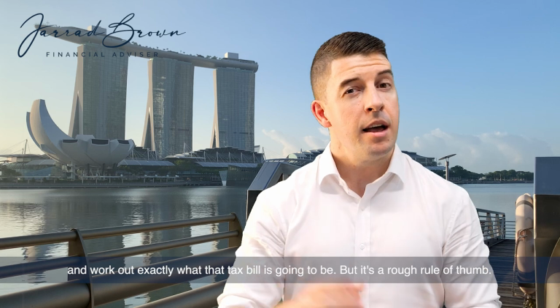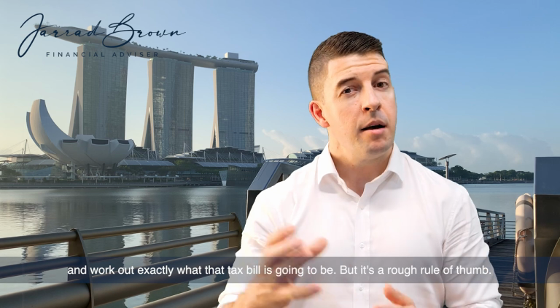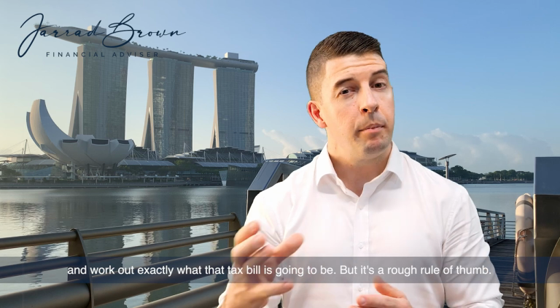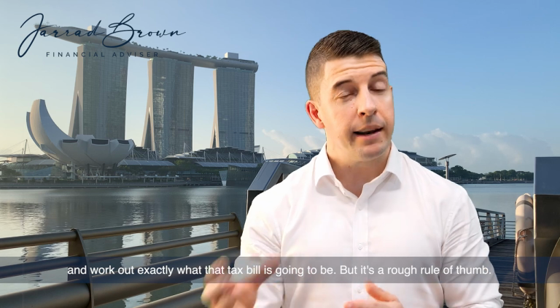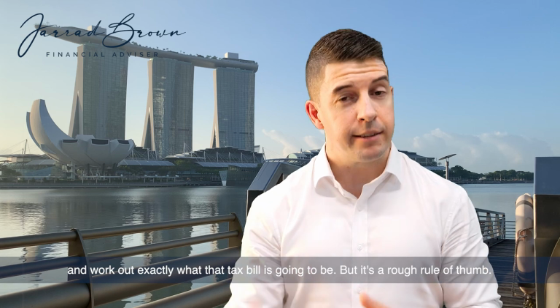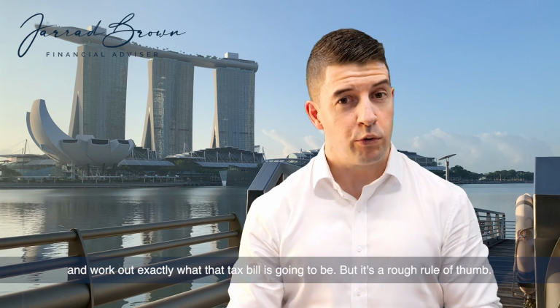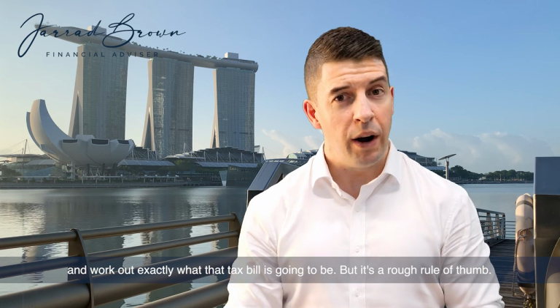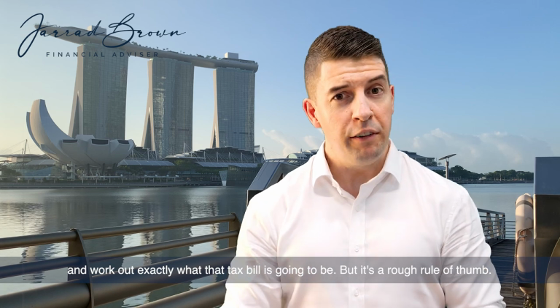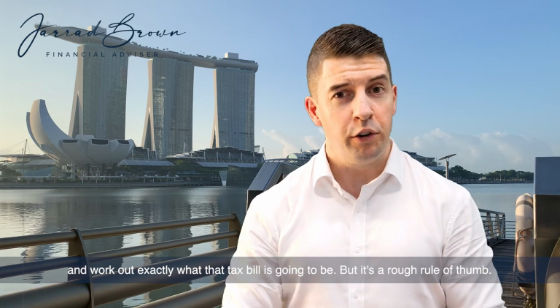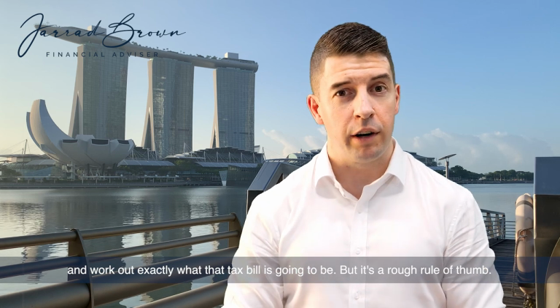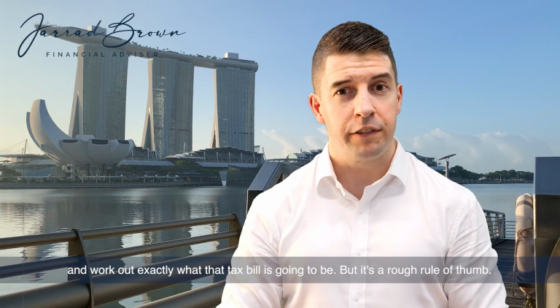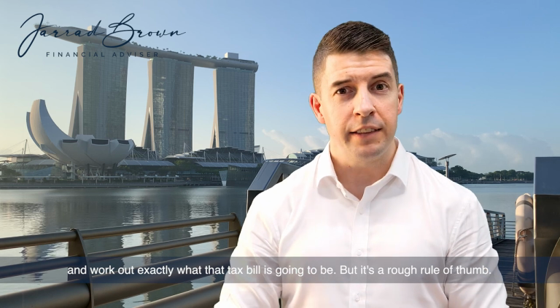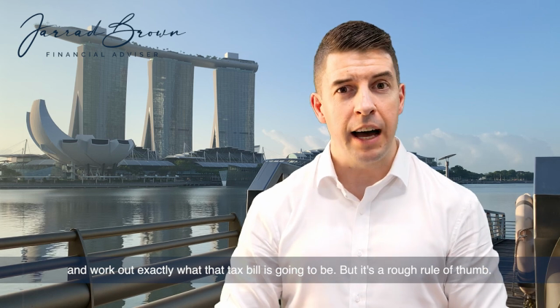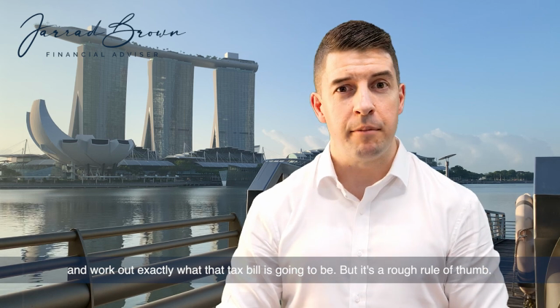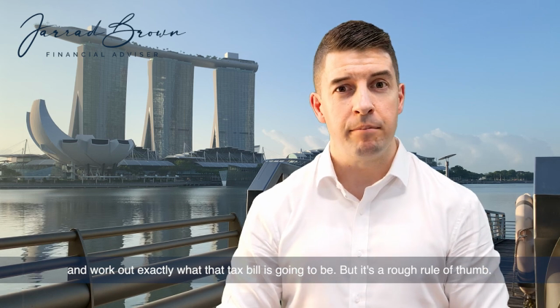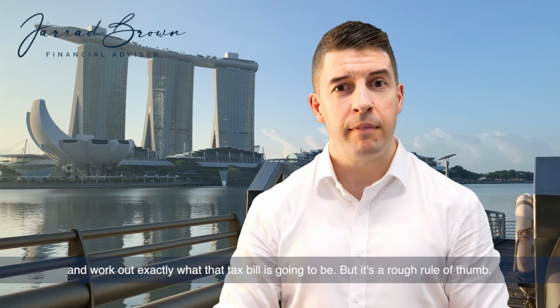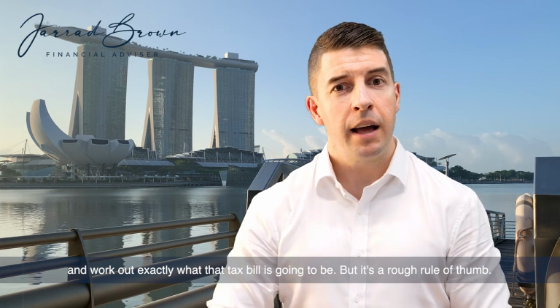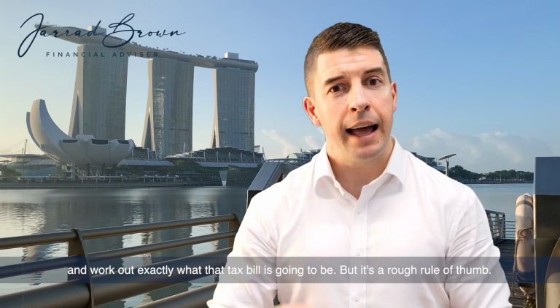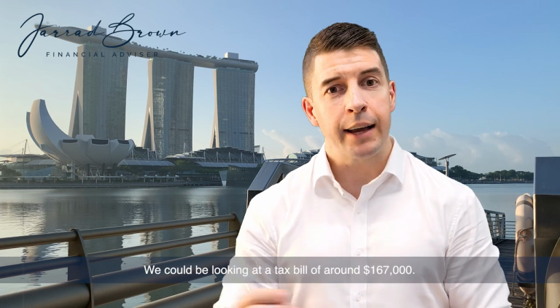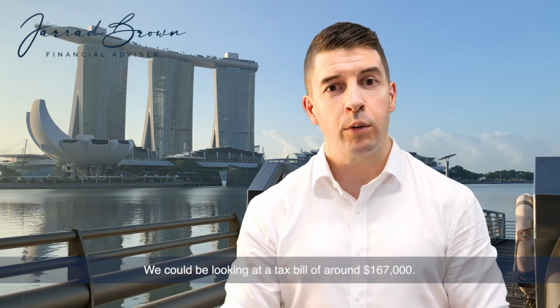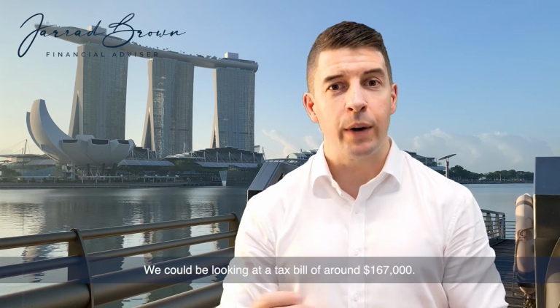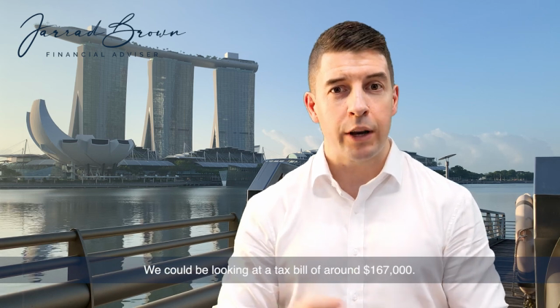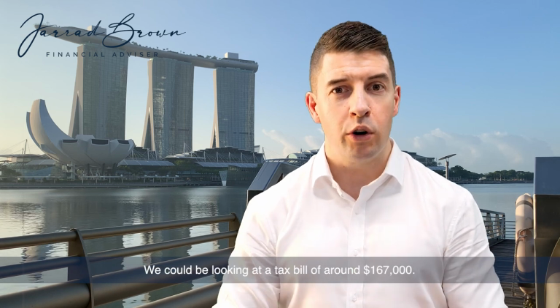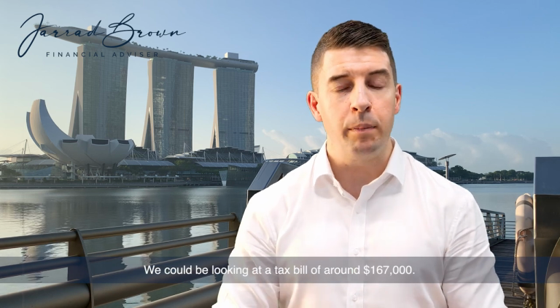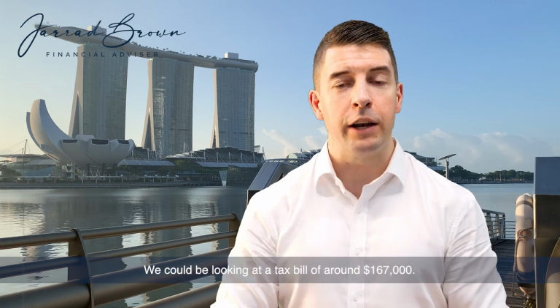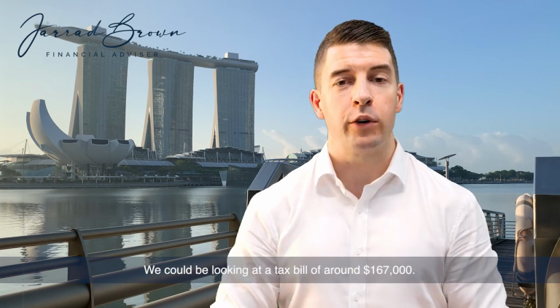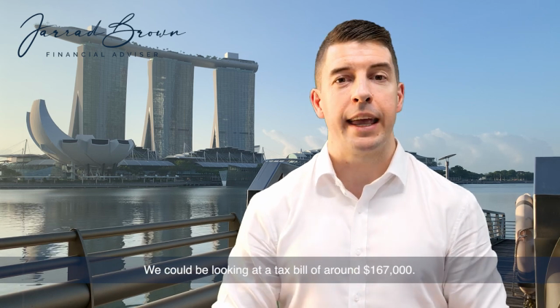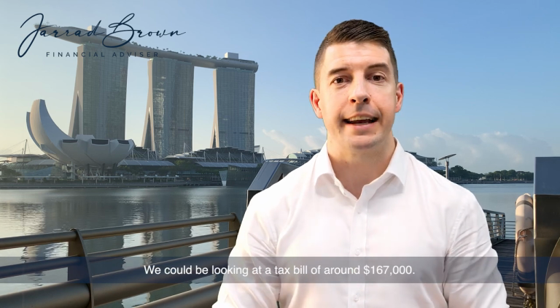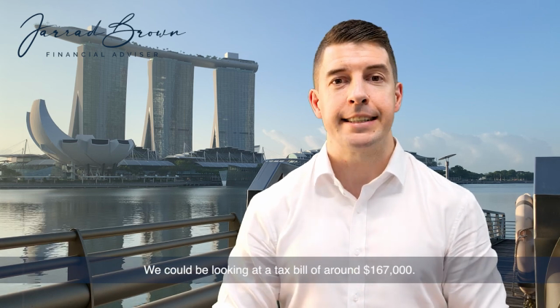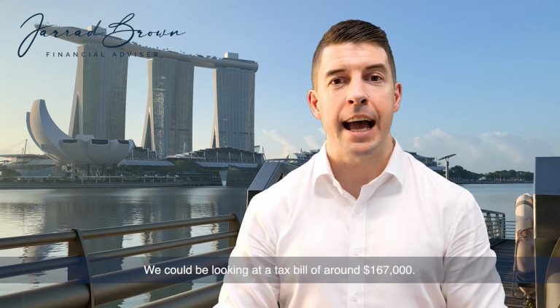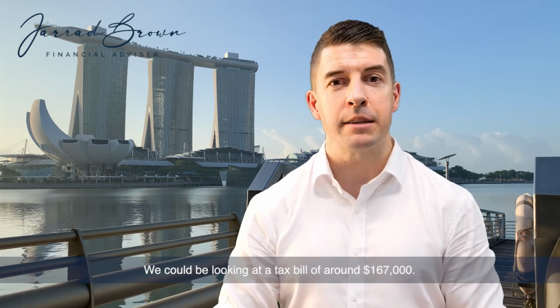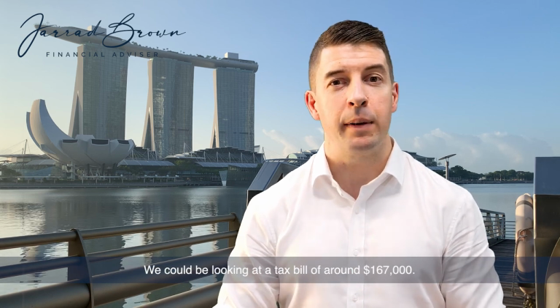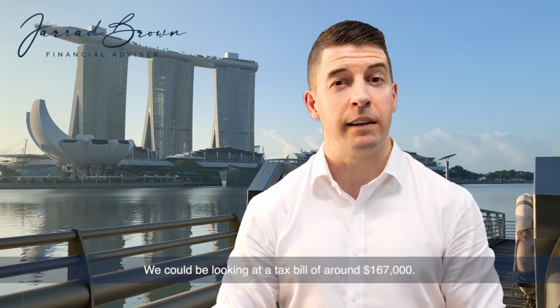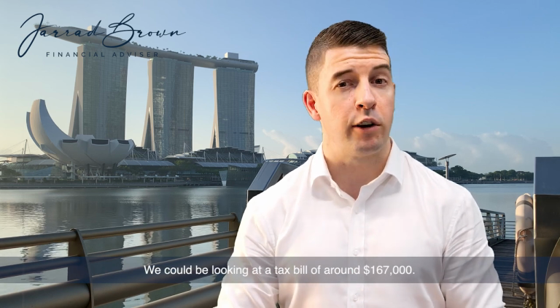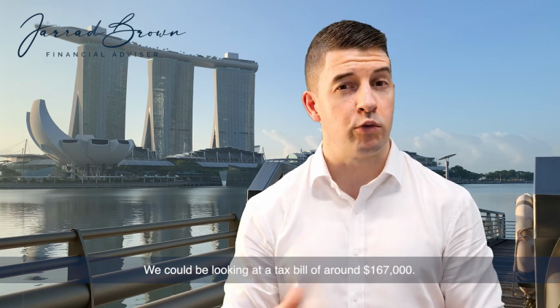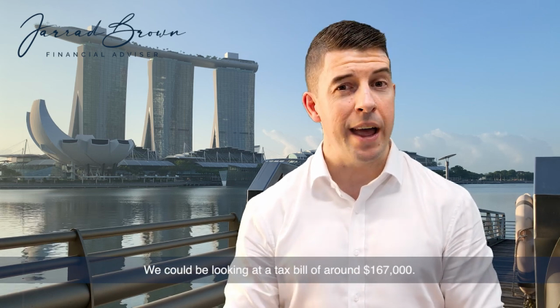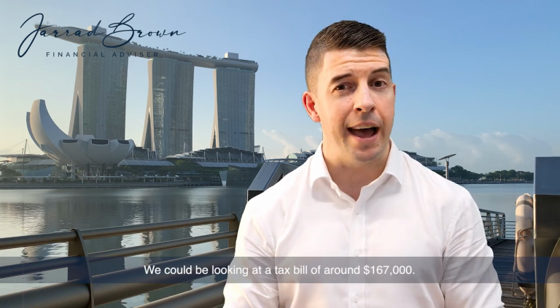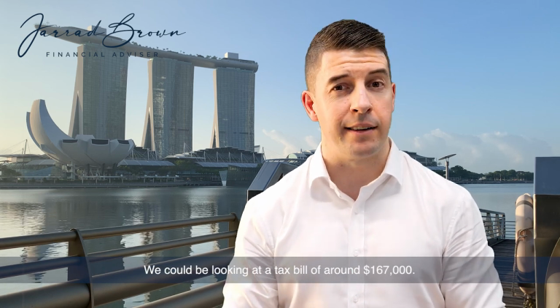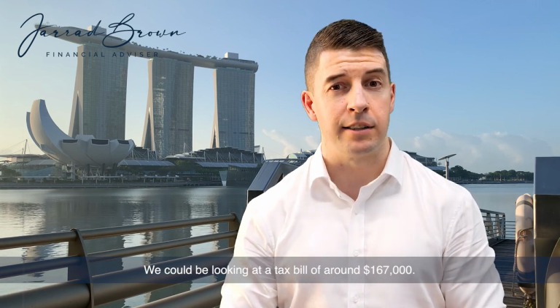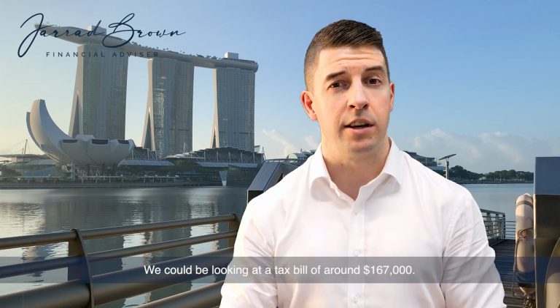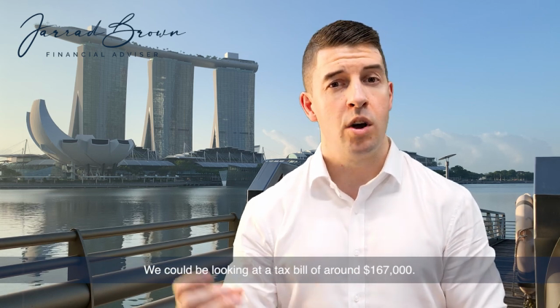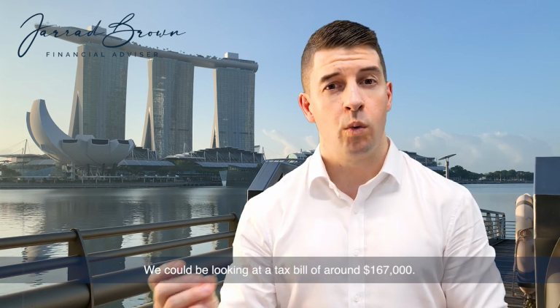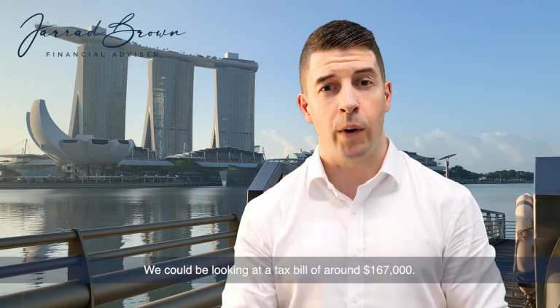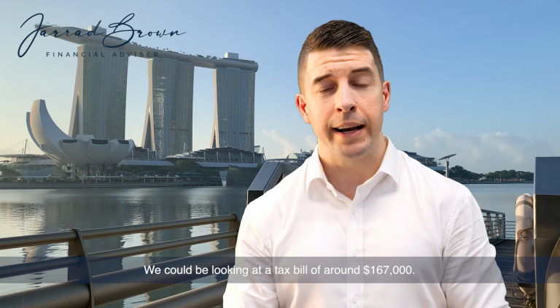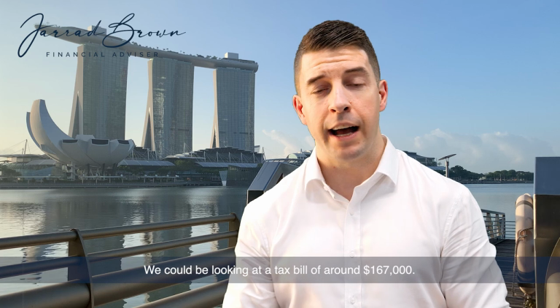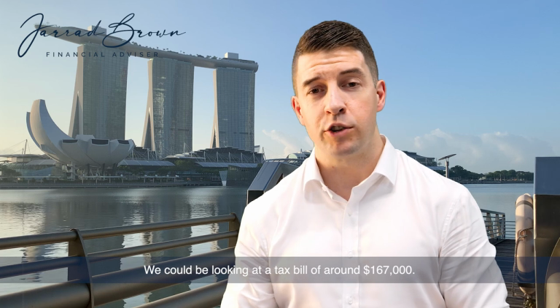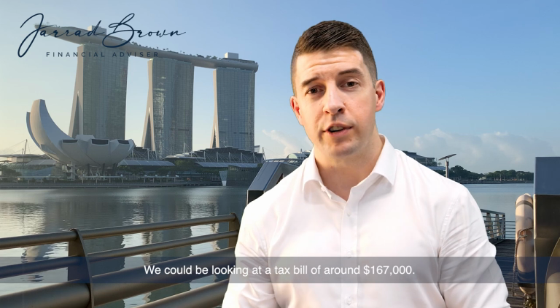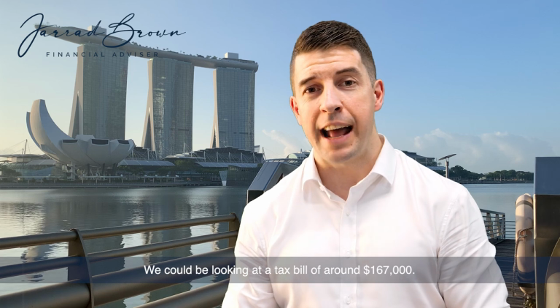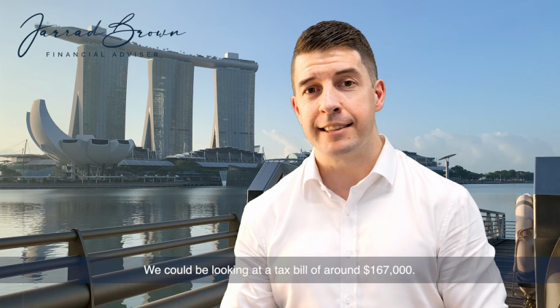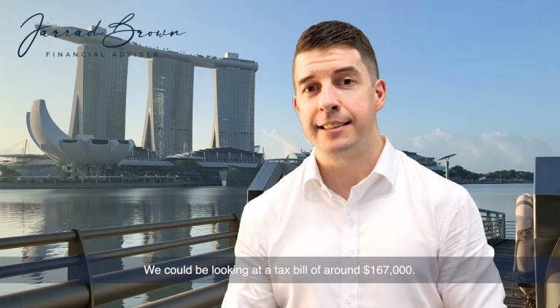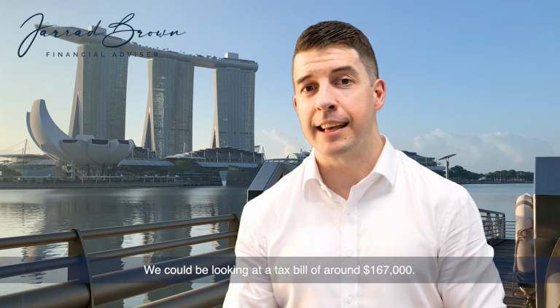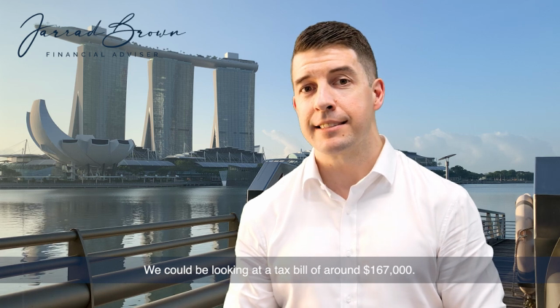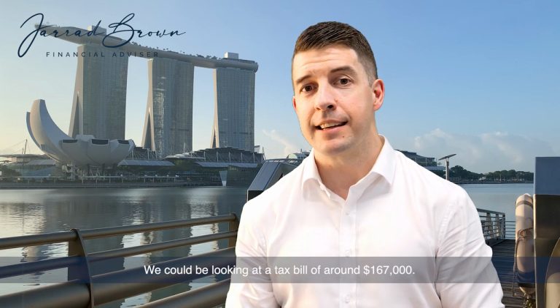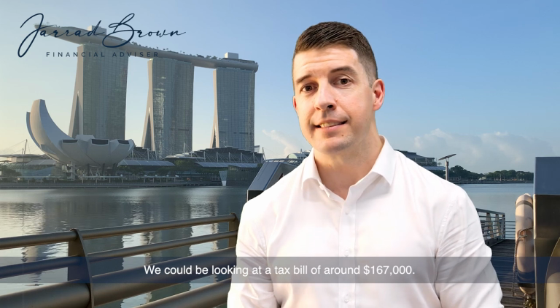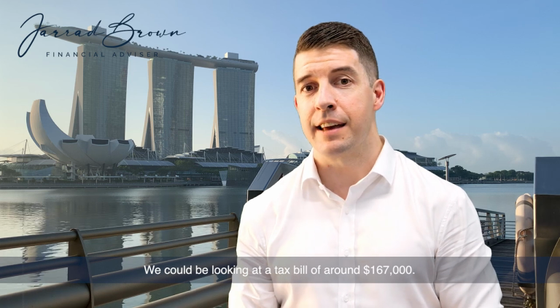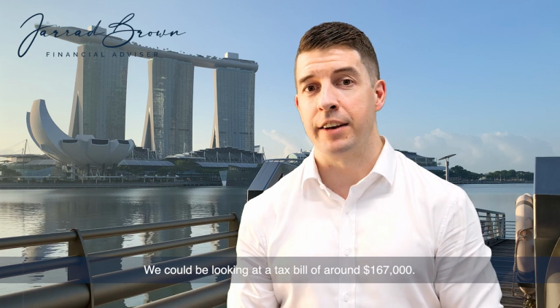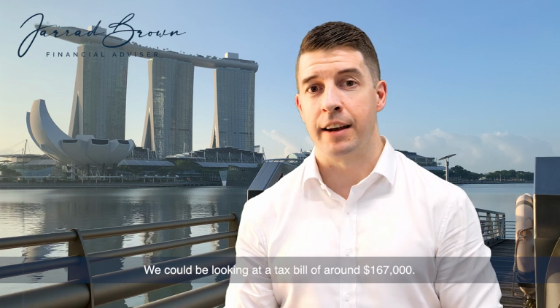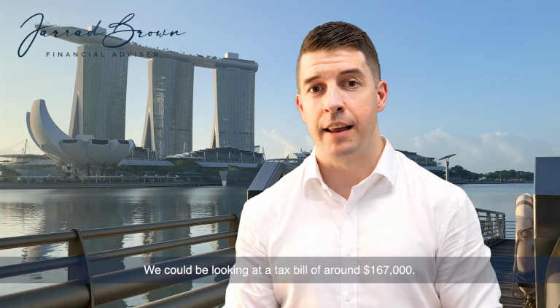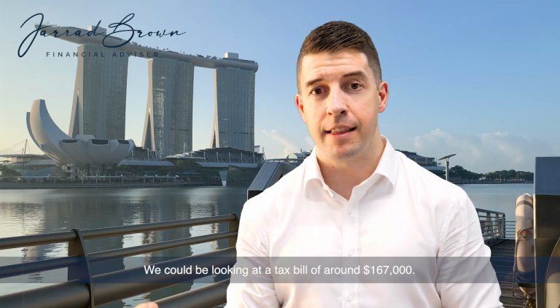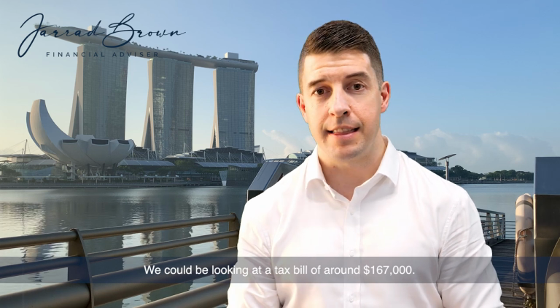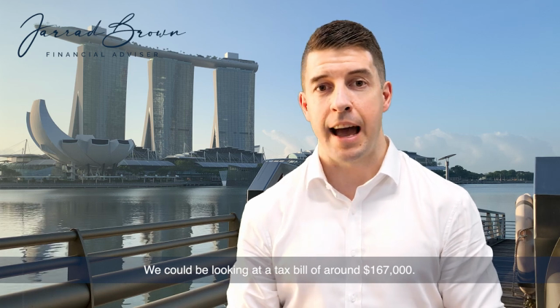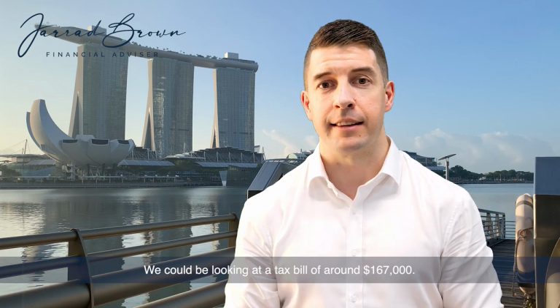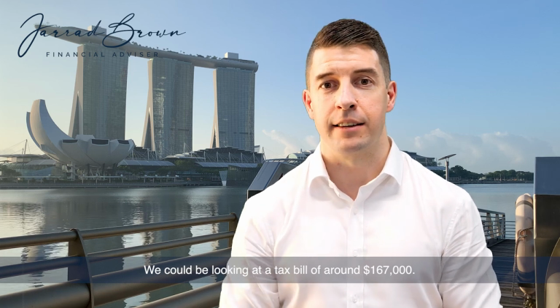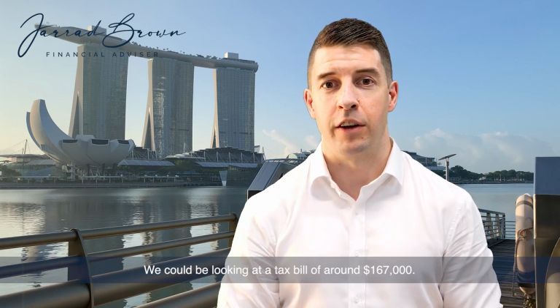But as a rough rule of thumb, we could be looking at a tax bill of around $167,000.